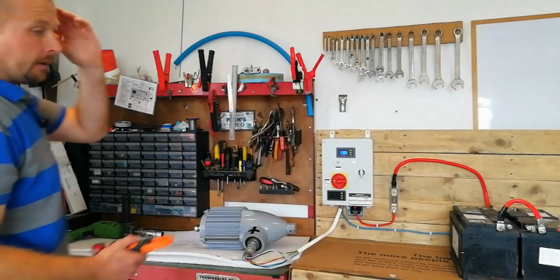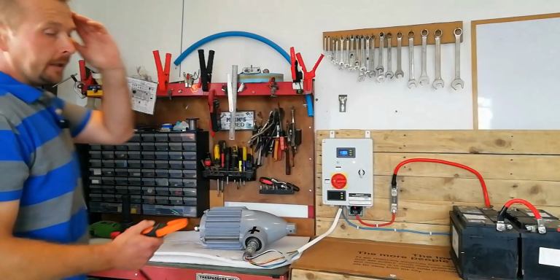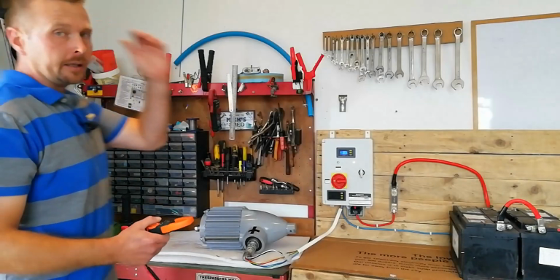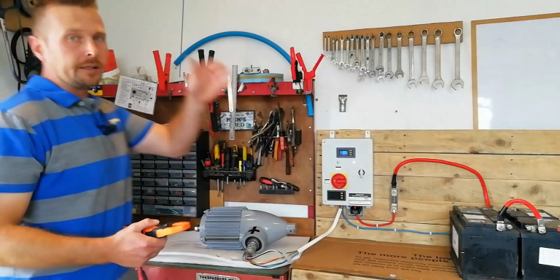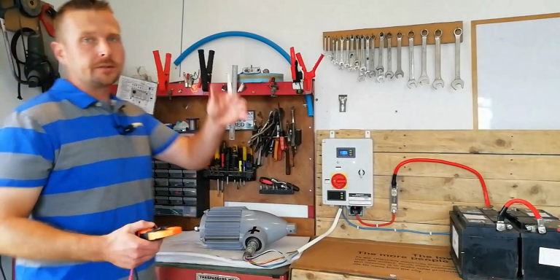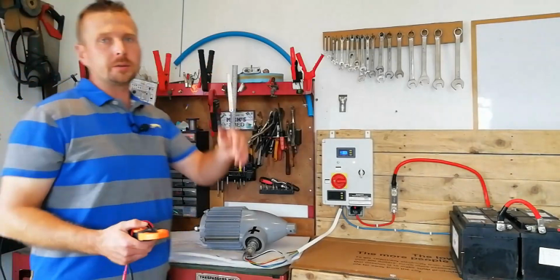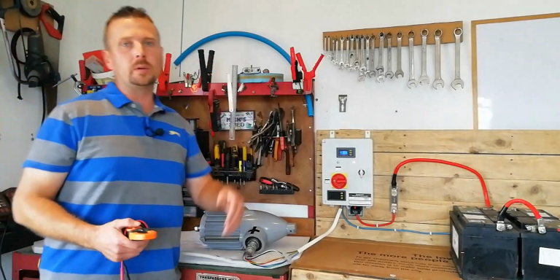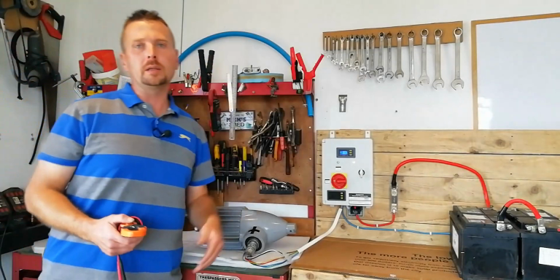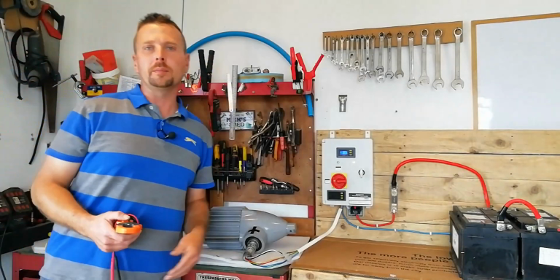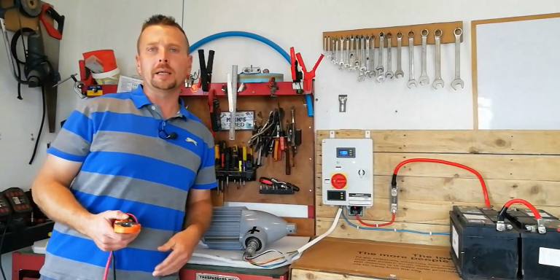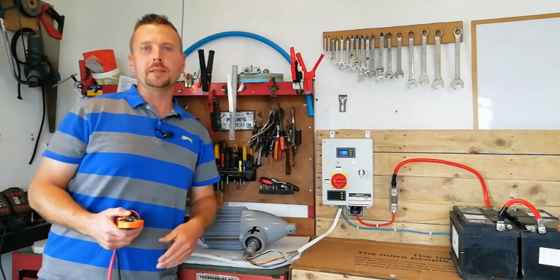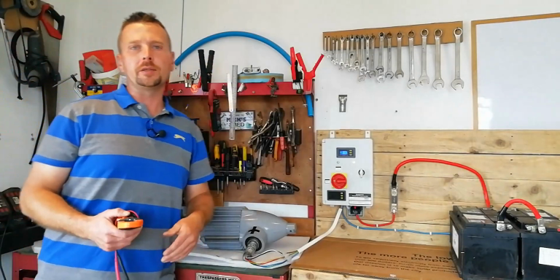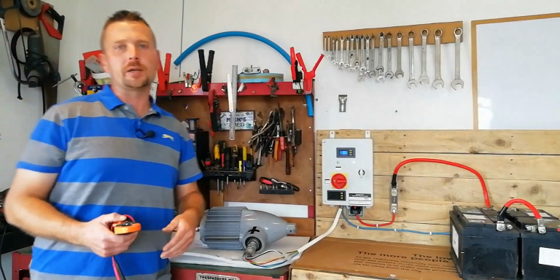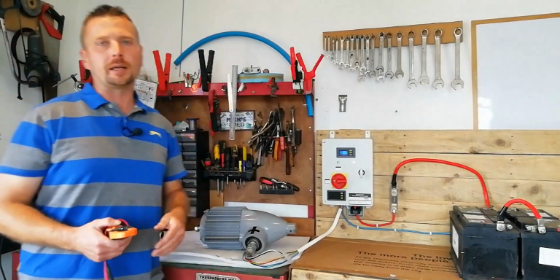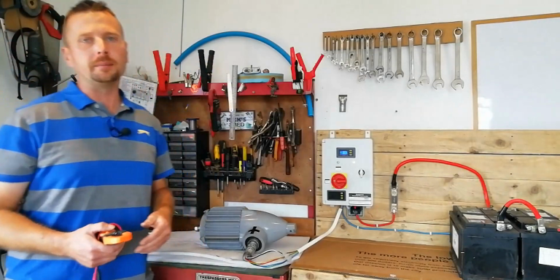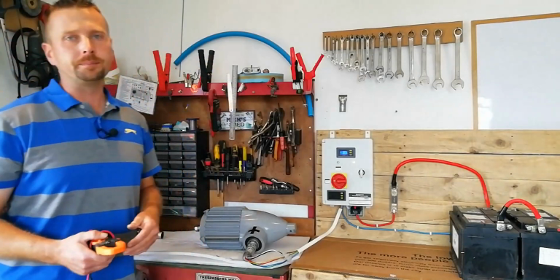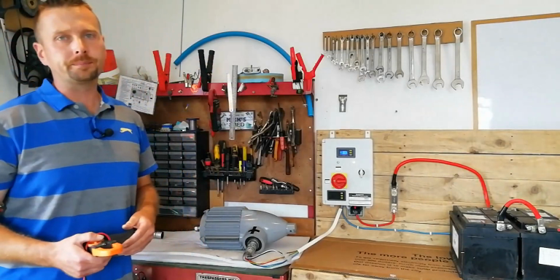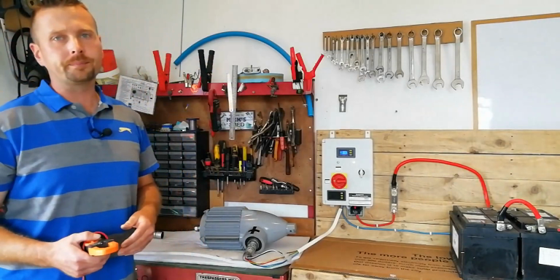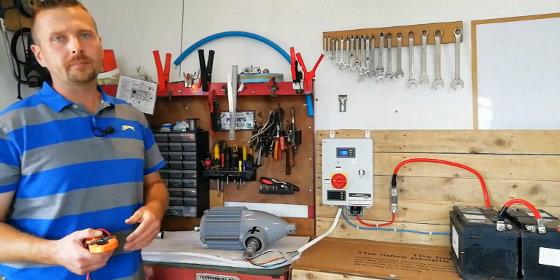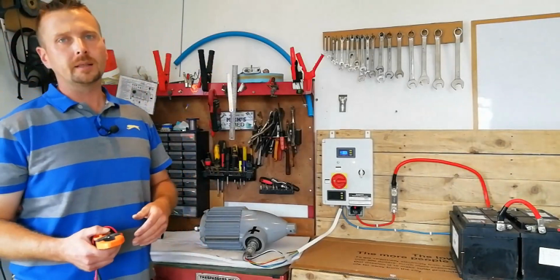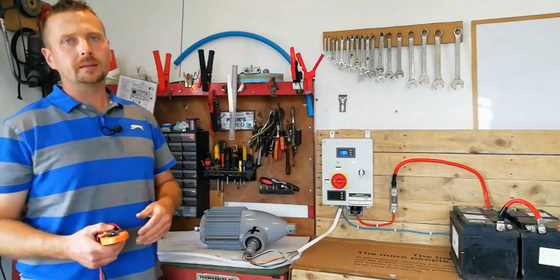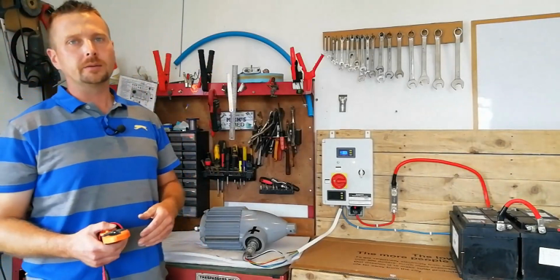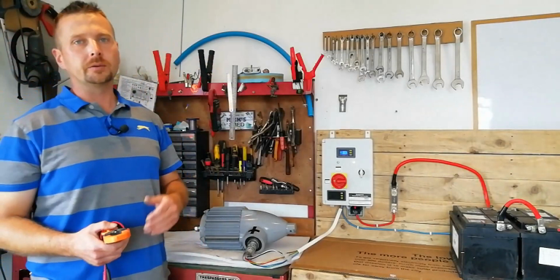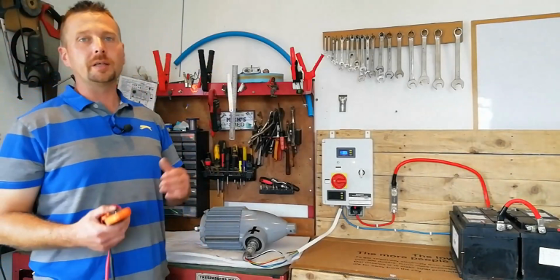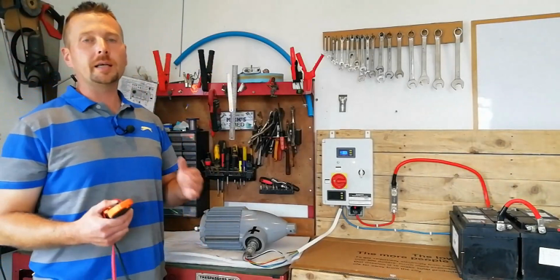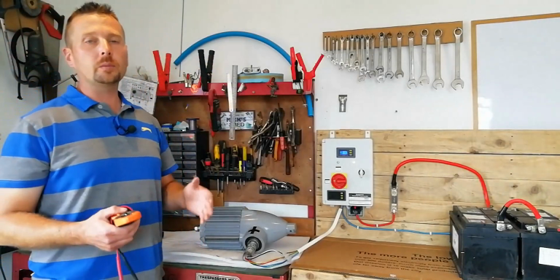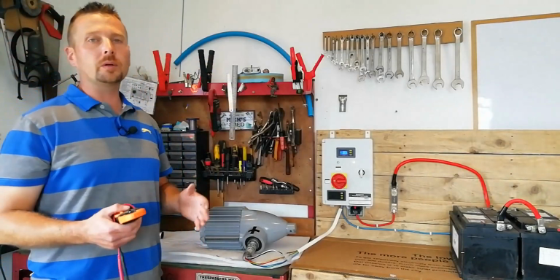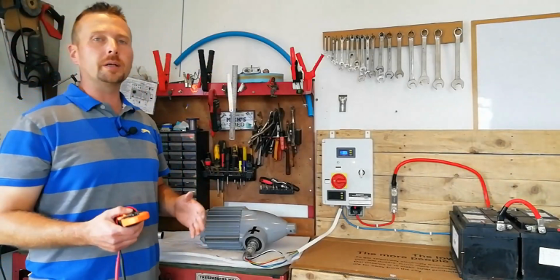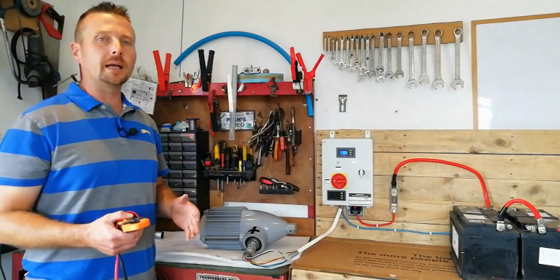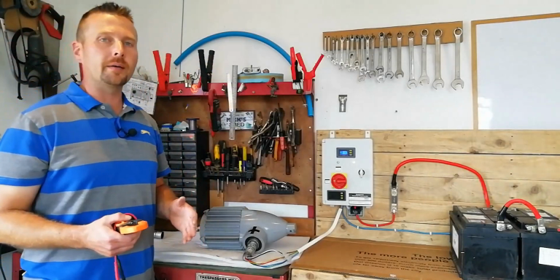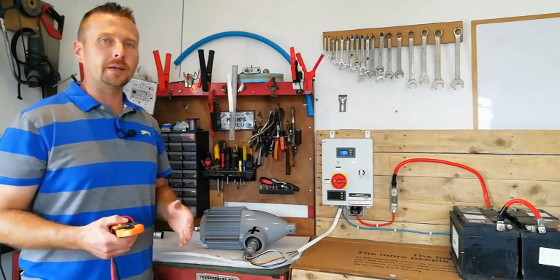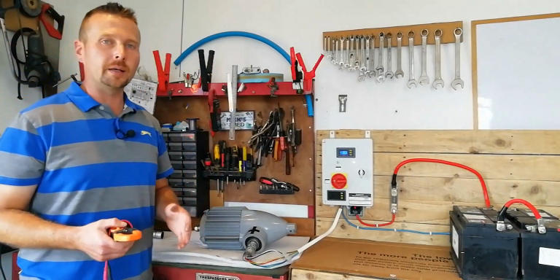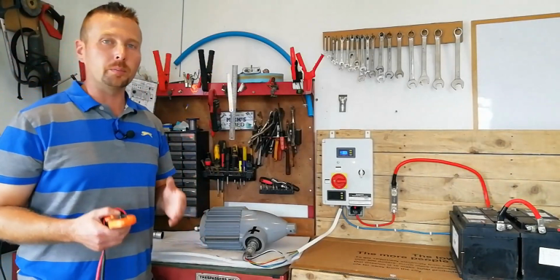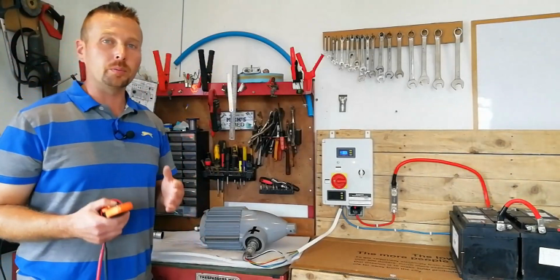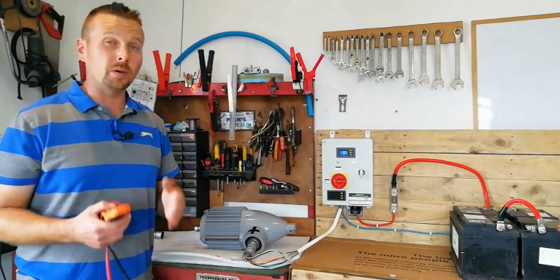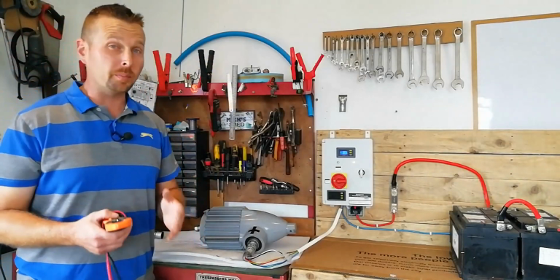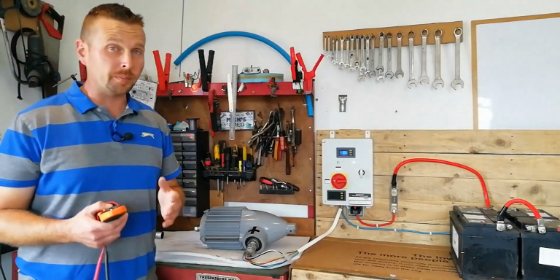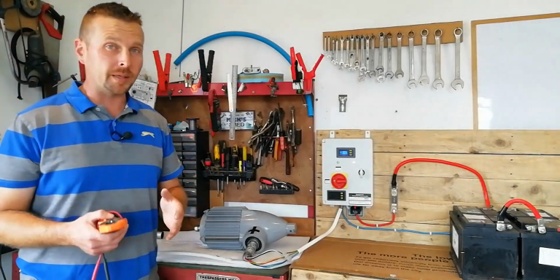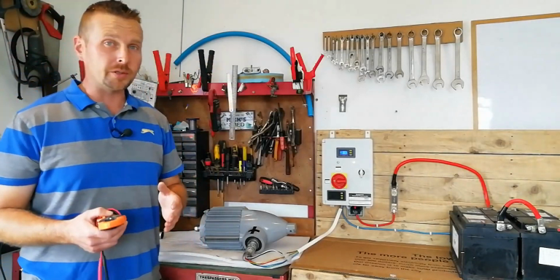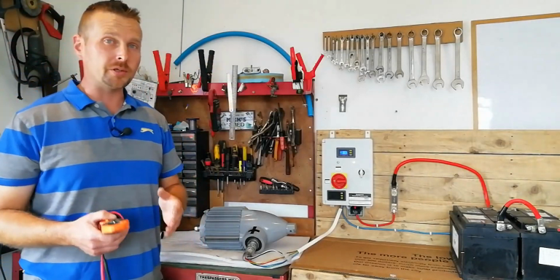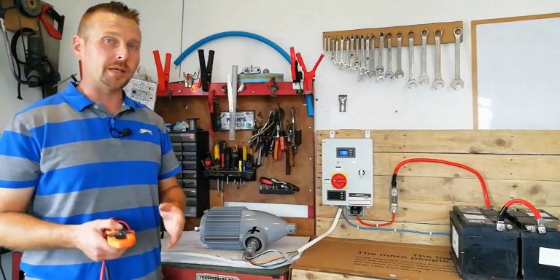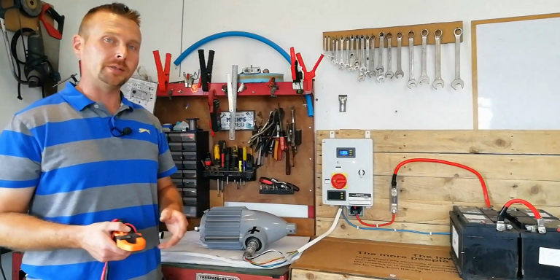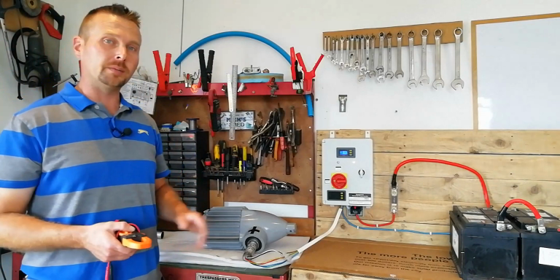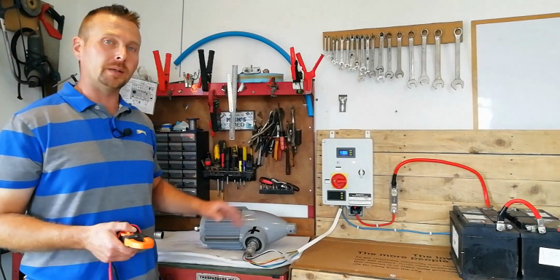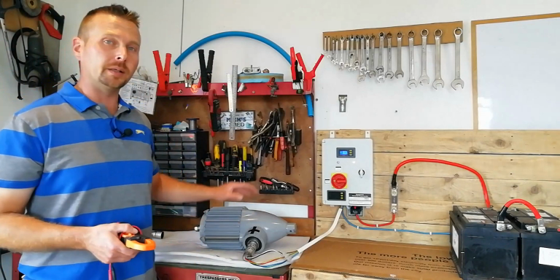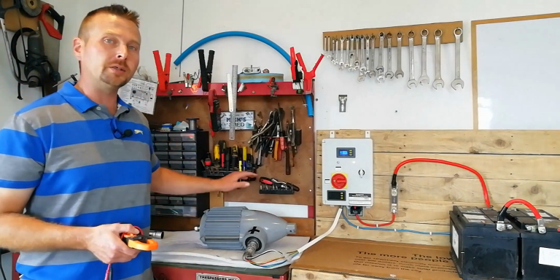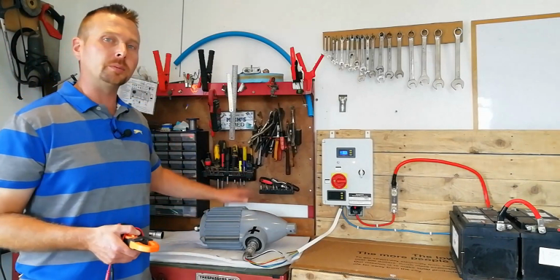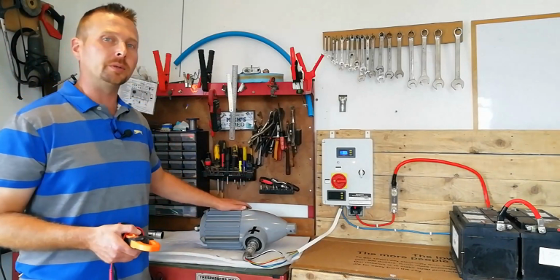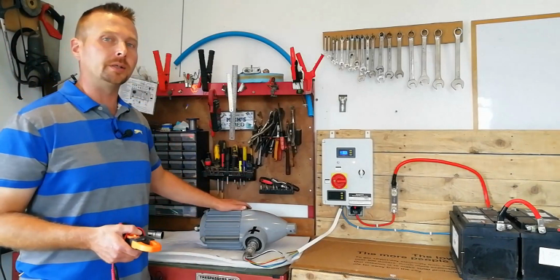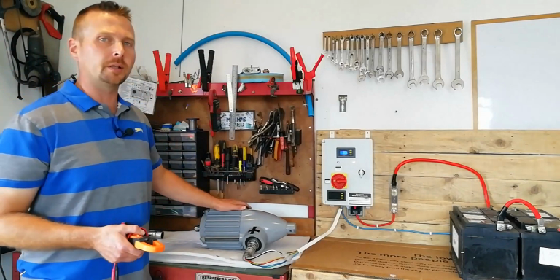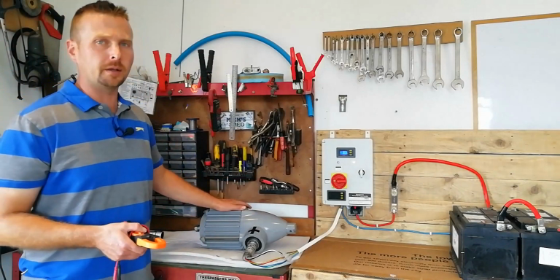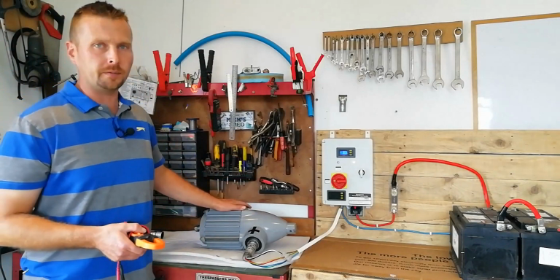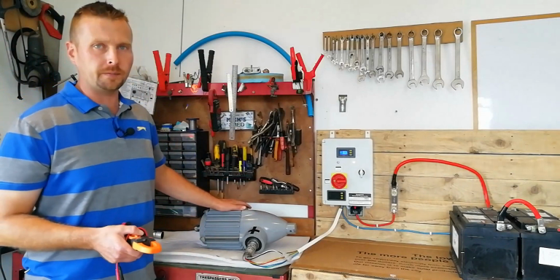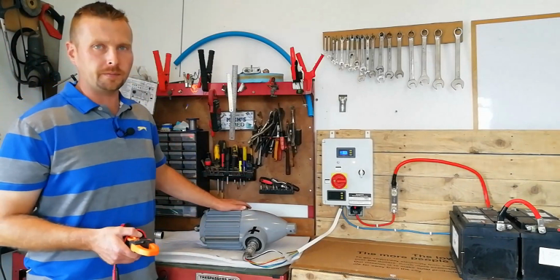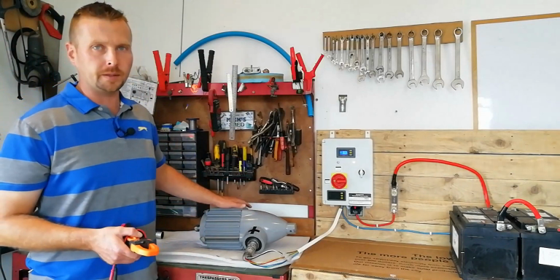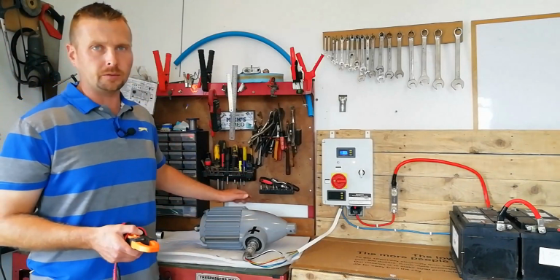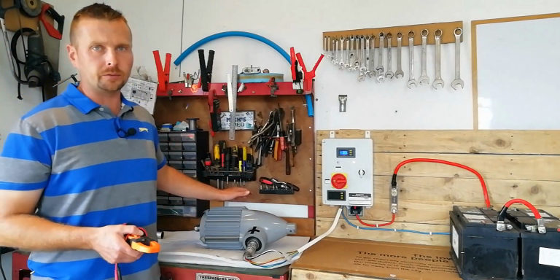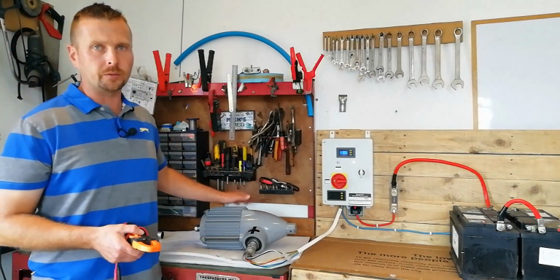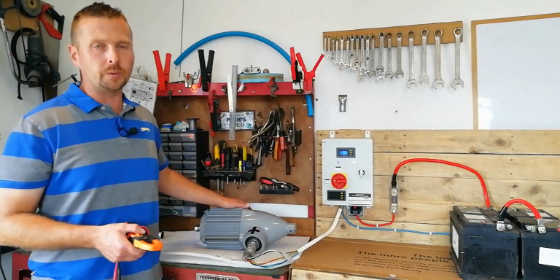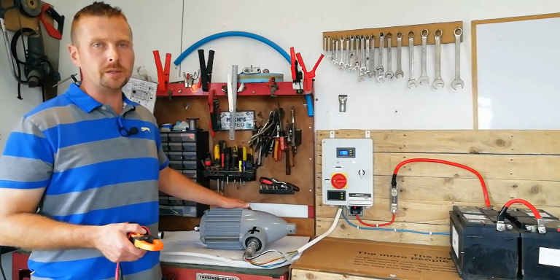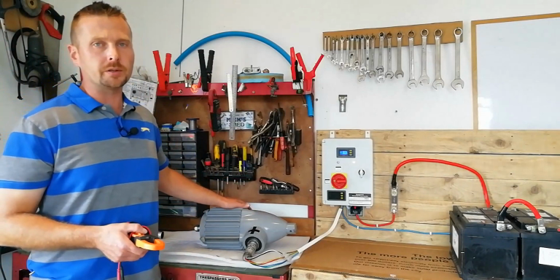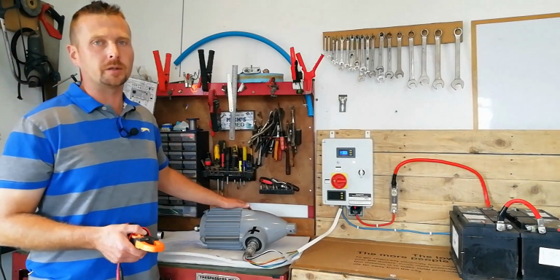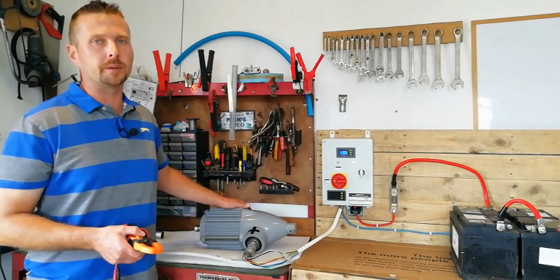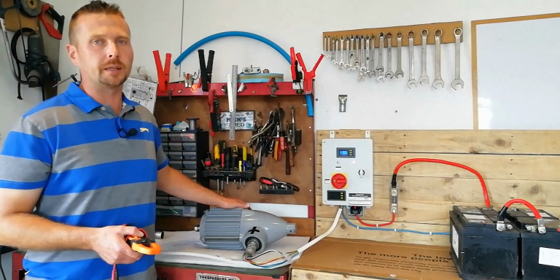Hey guys, welcome back to the channel. Today we're going to carry out a proper bench test of our Istabreeze I1500 wind turbine.